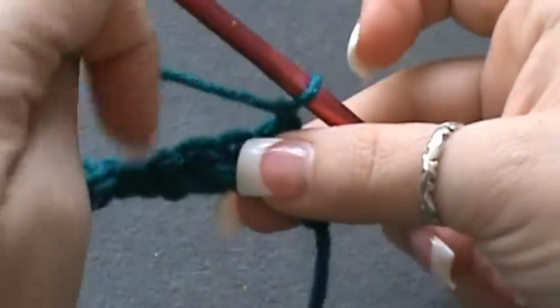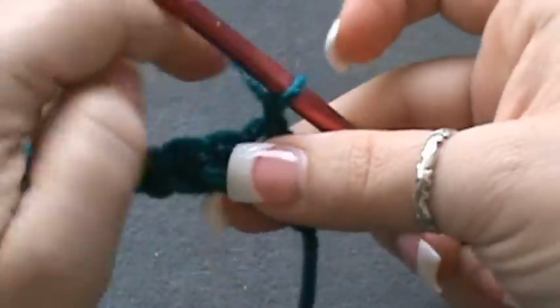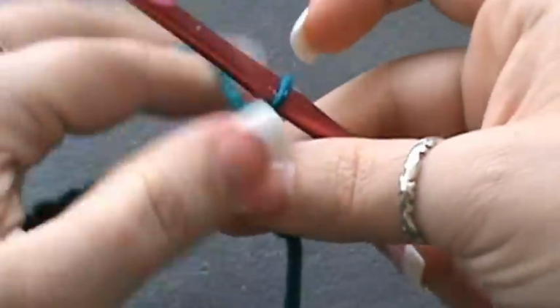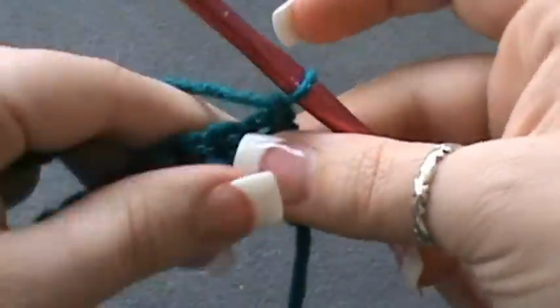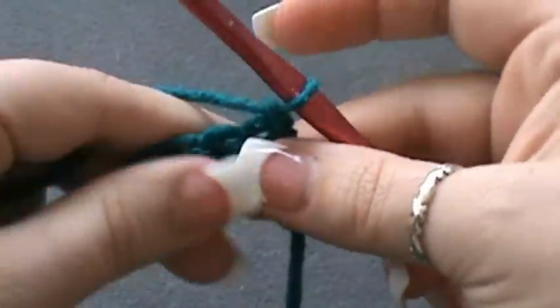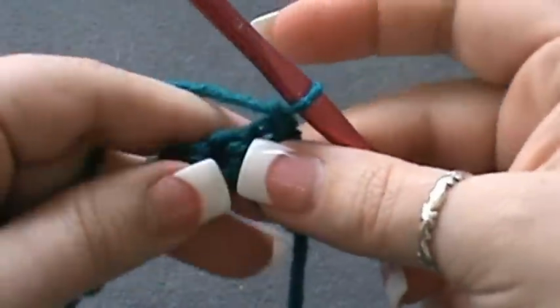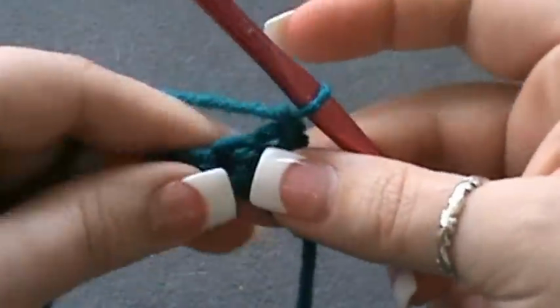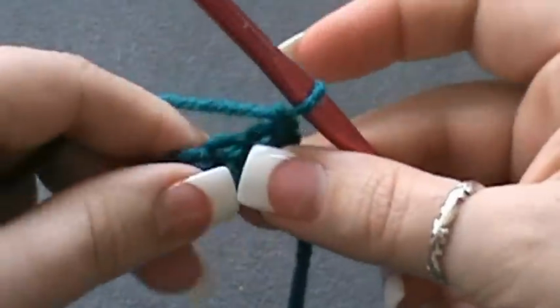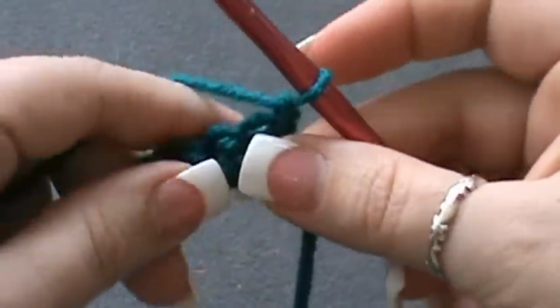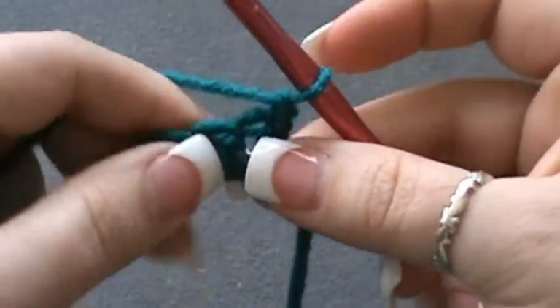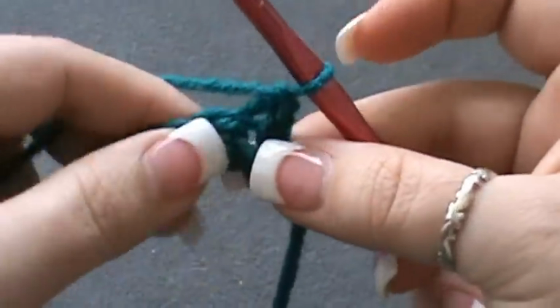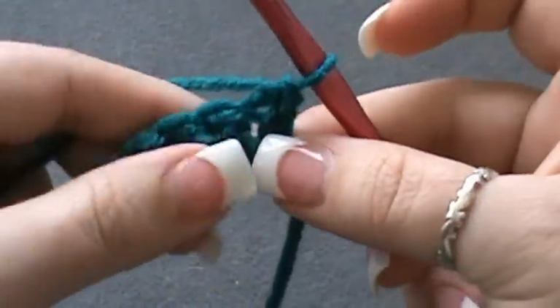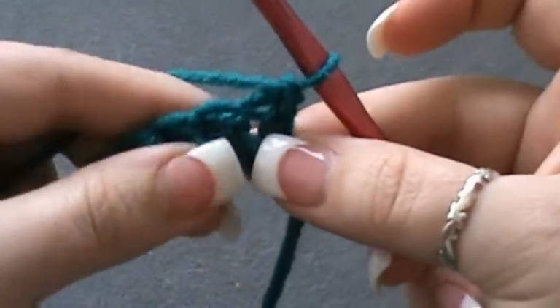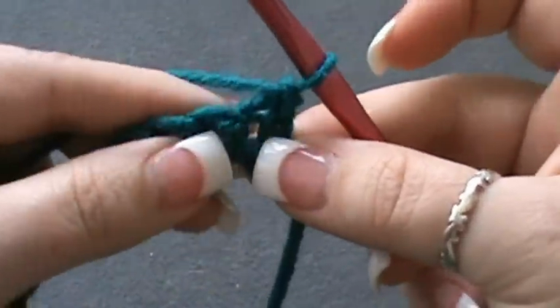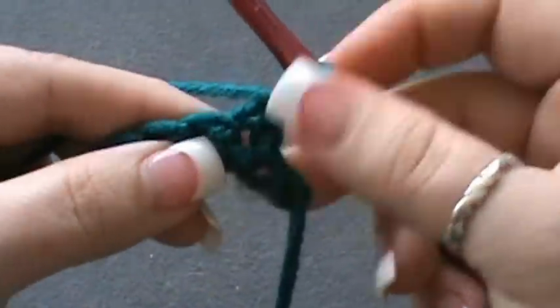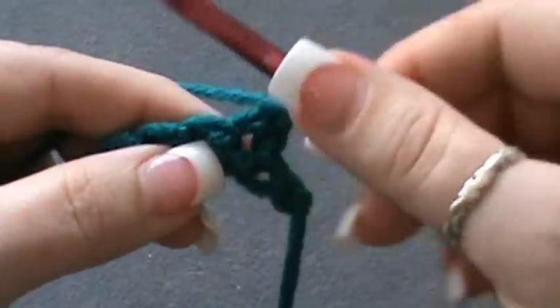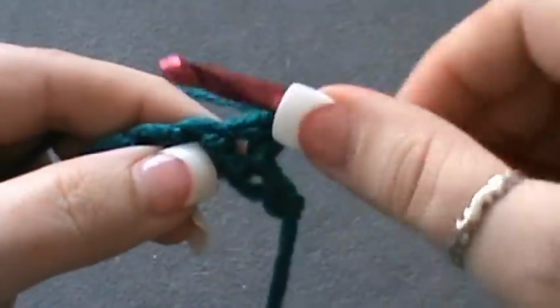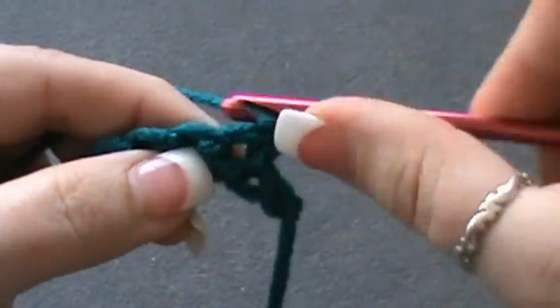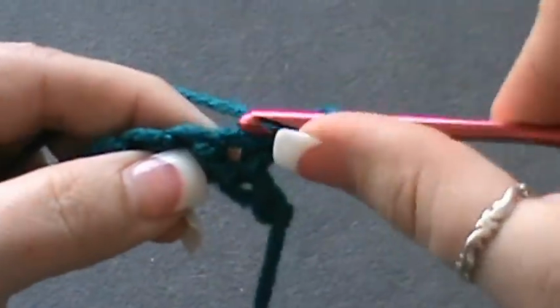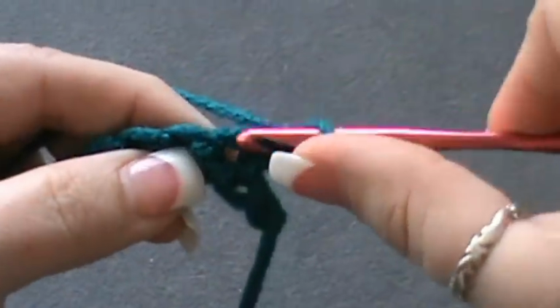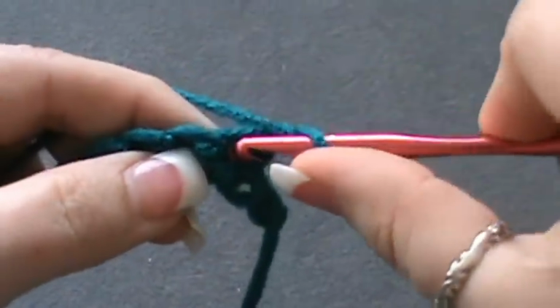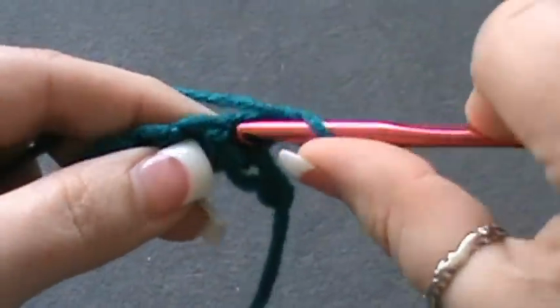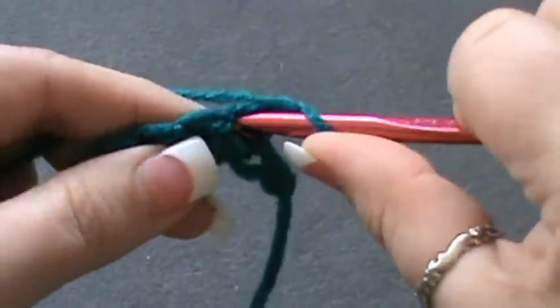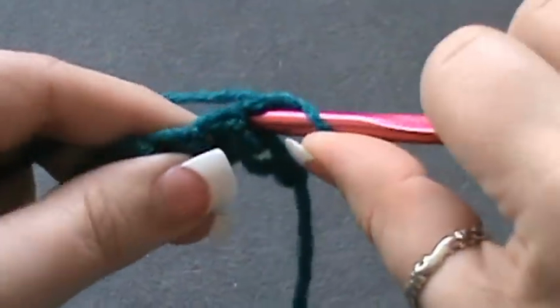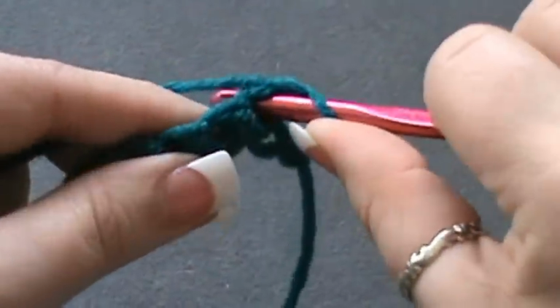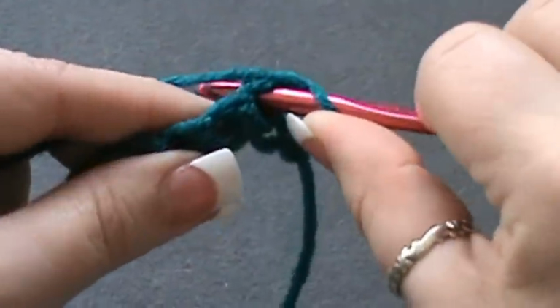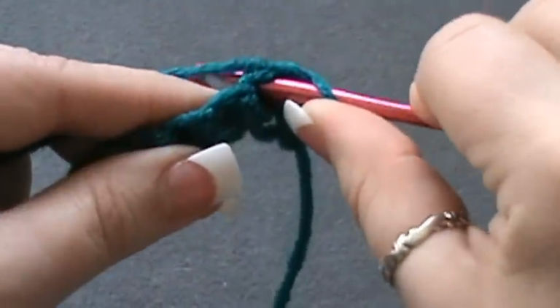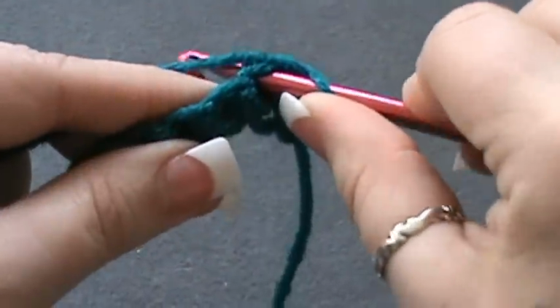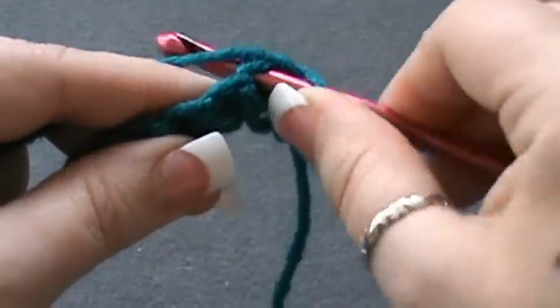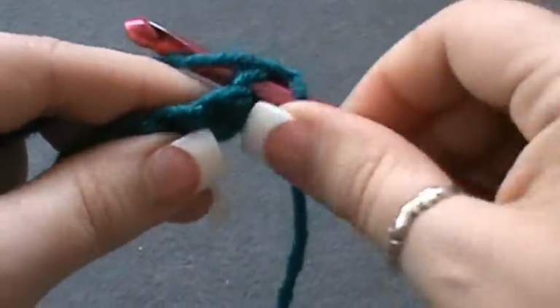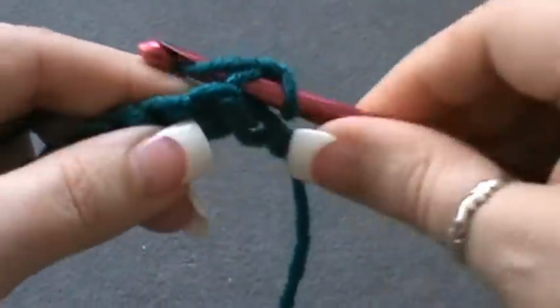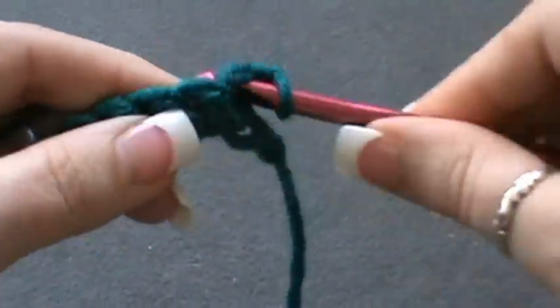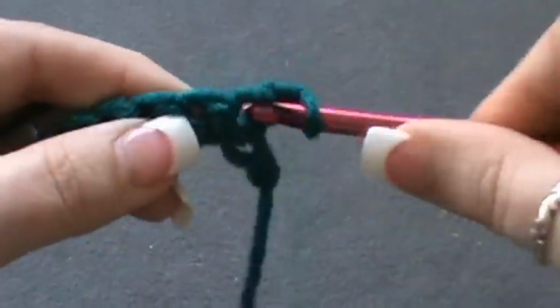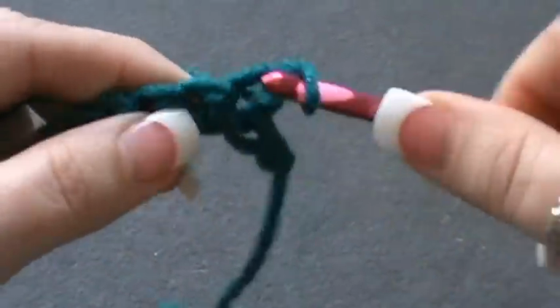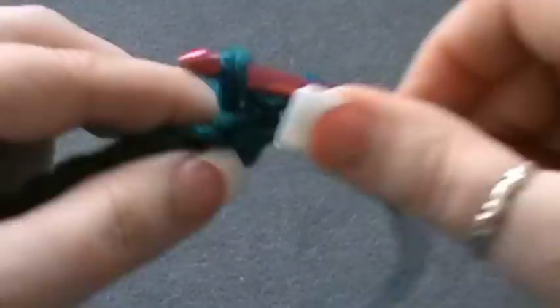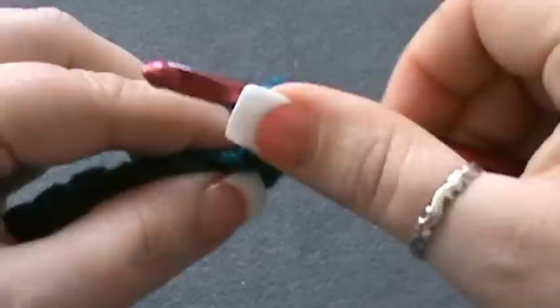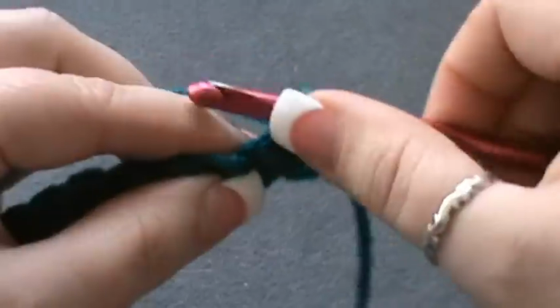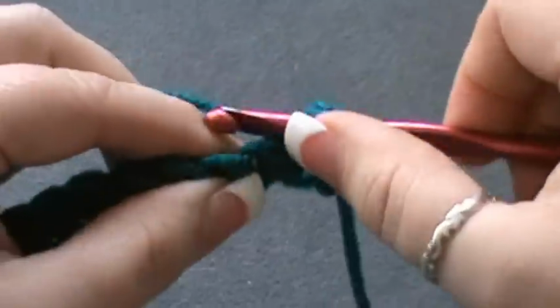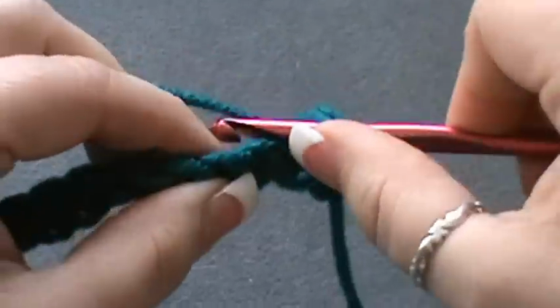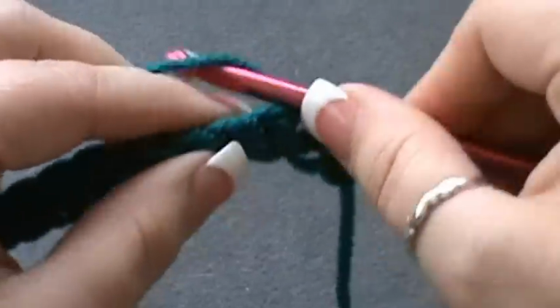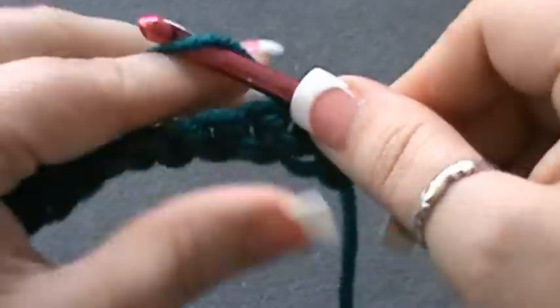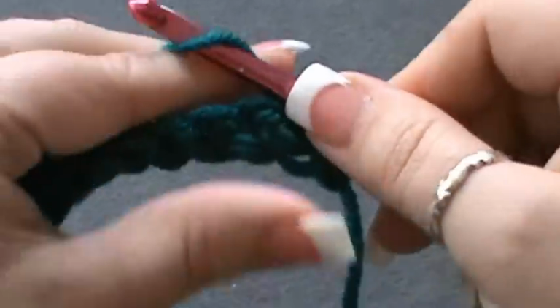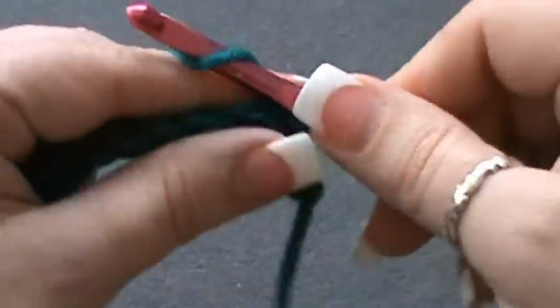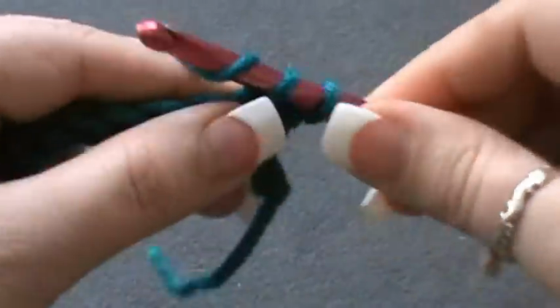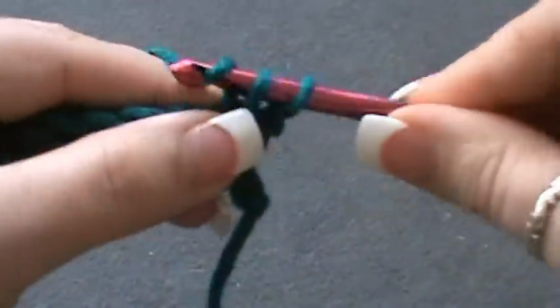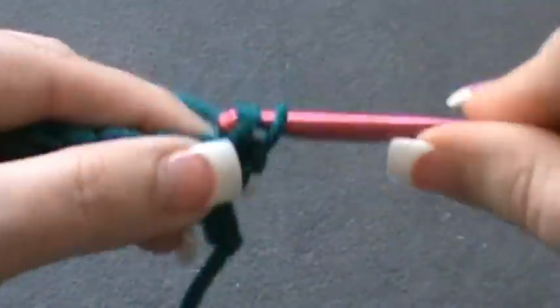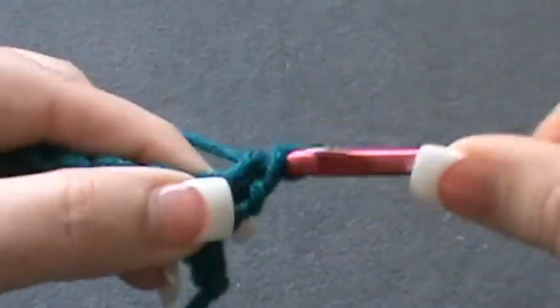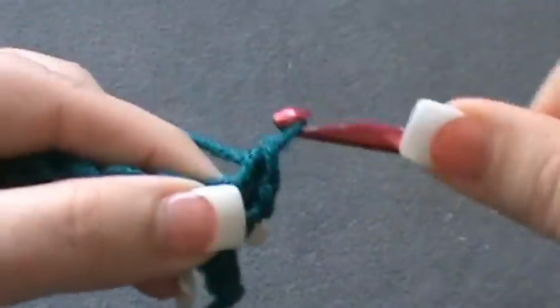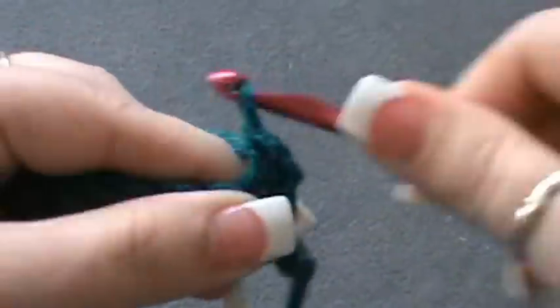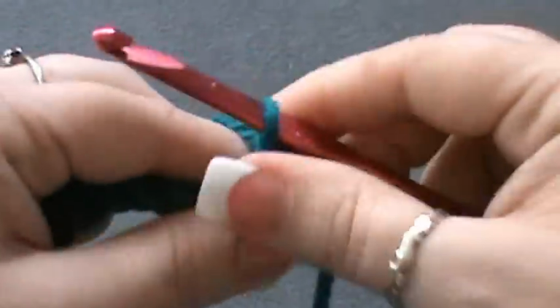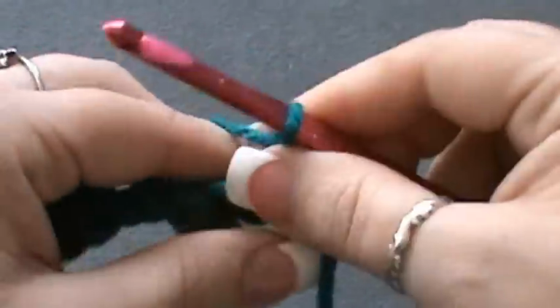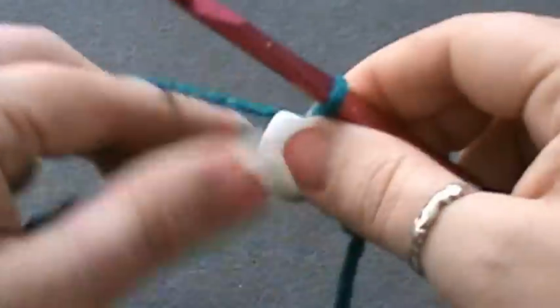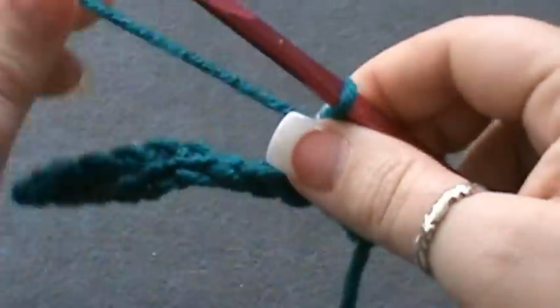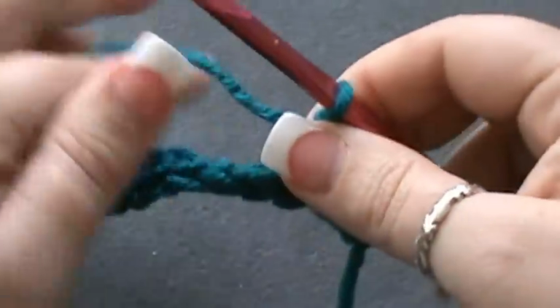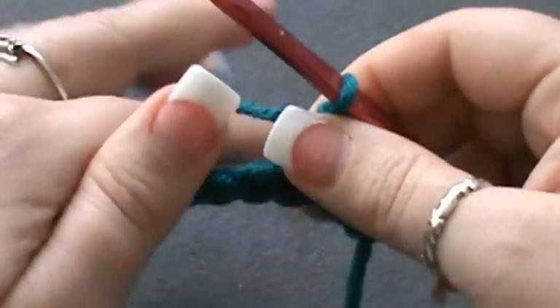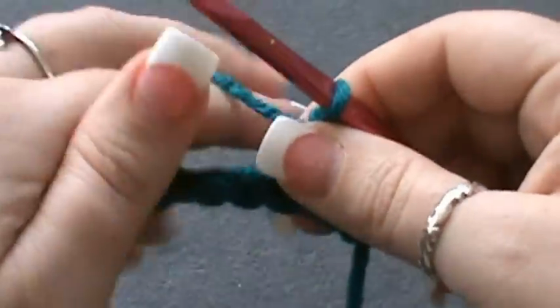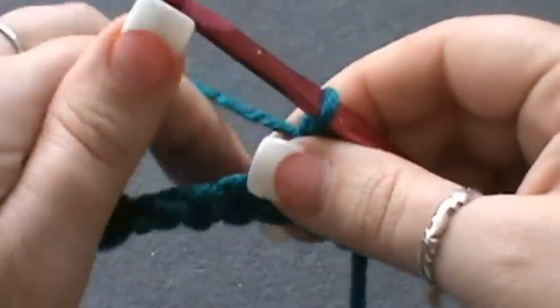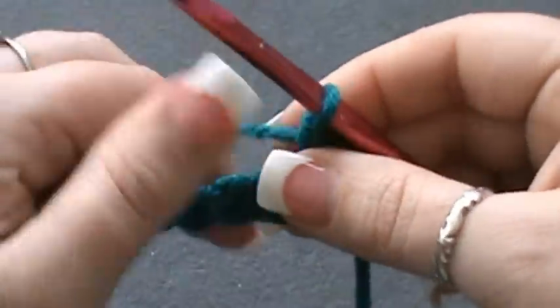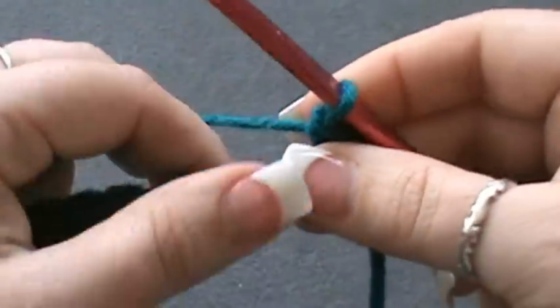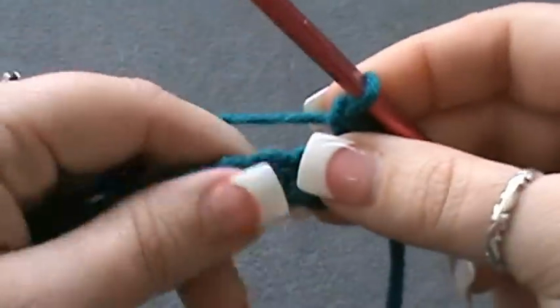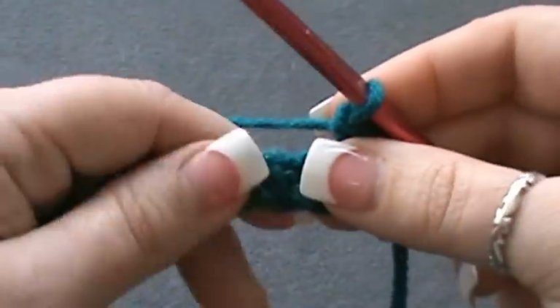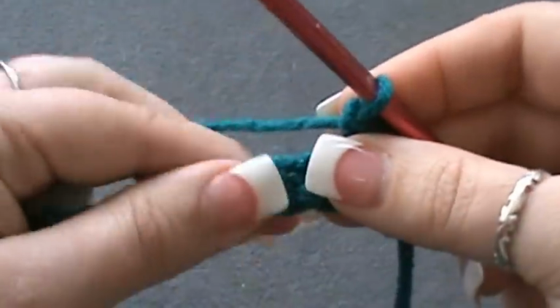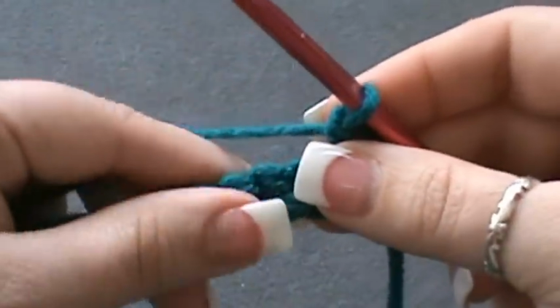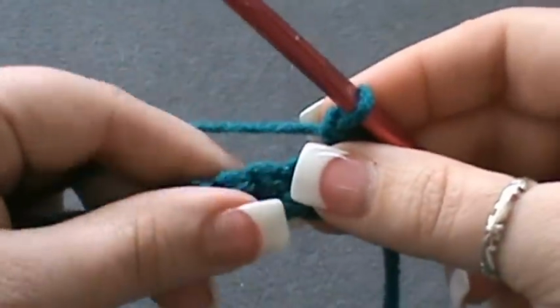Now what you're going to do is chain one and turn your work. You want to single crochet into the first stitch, which is right here. Do your single crochet, then do one triple crochet into the next stitch.